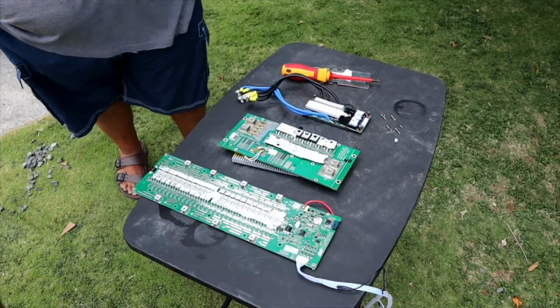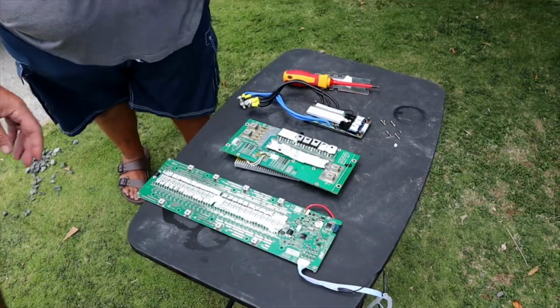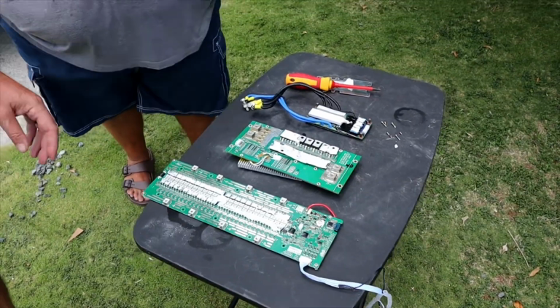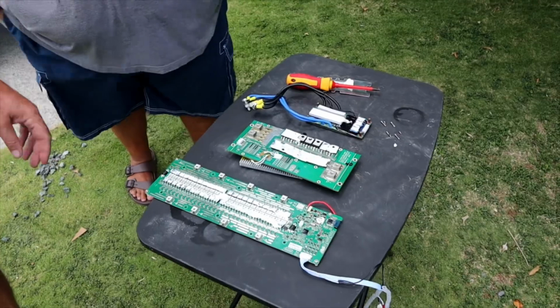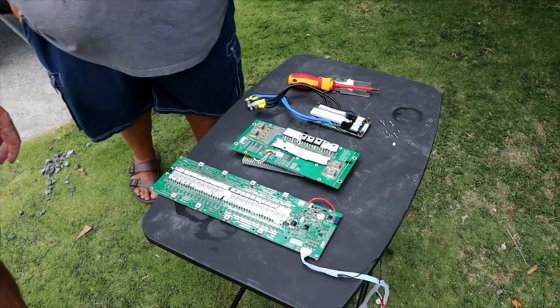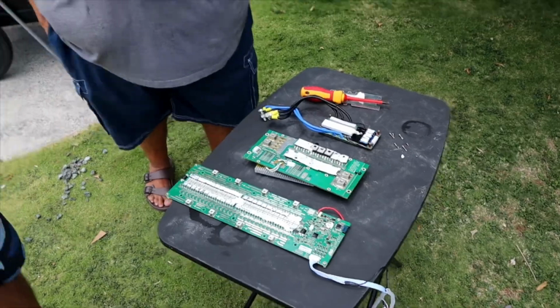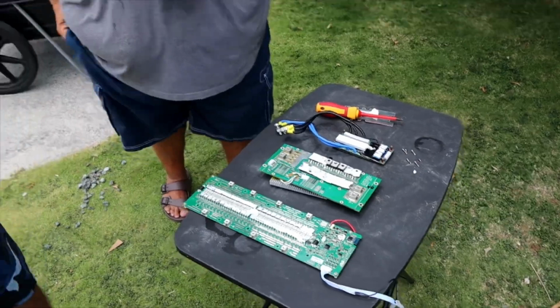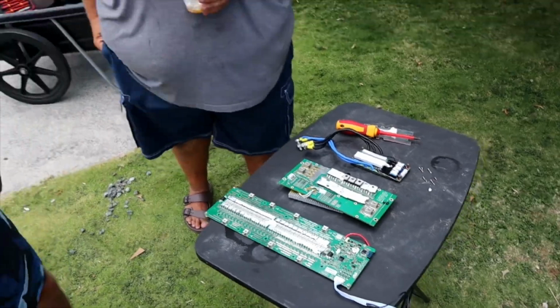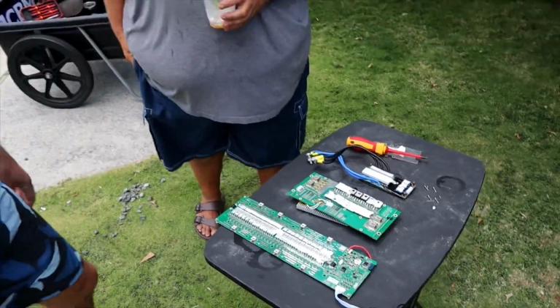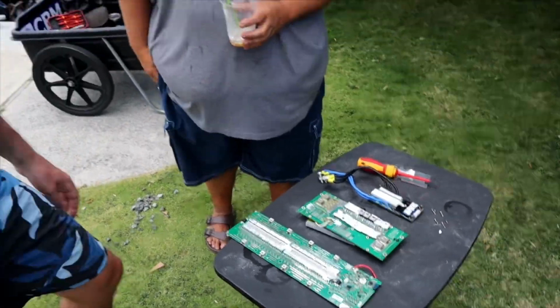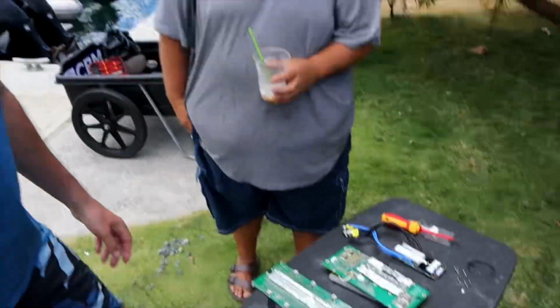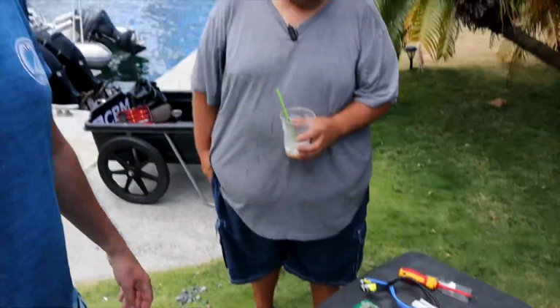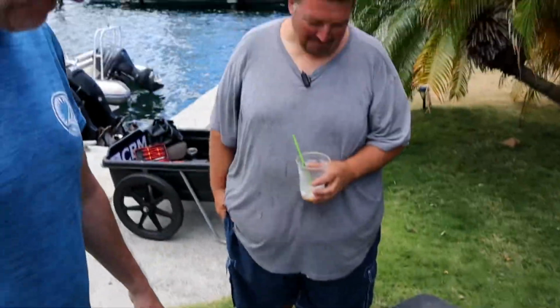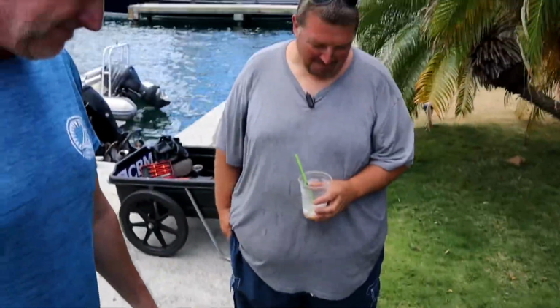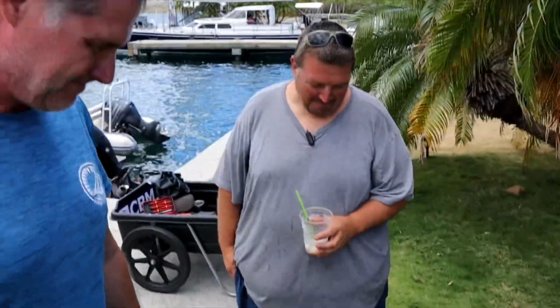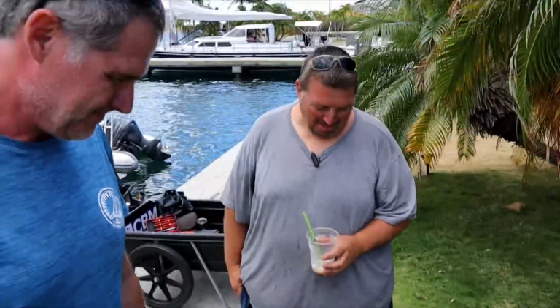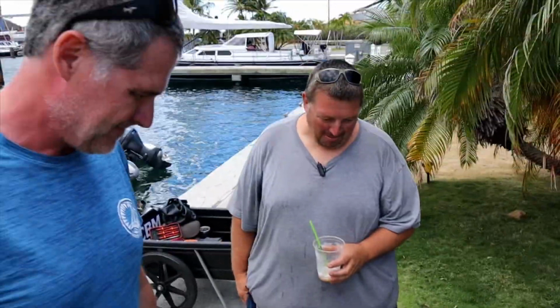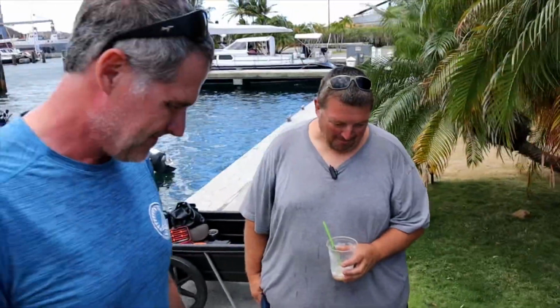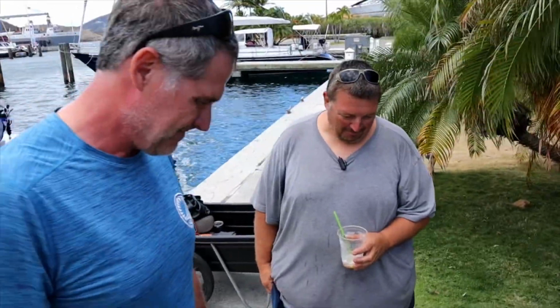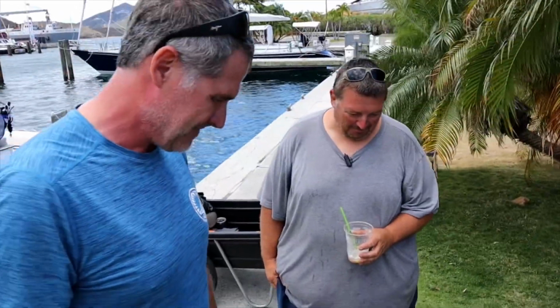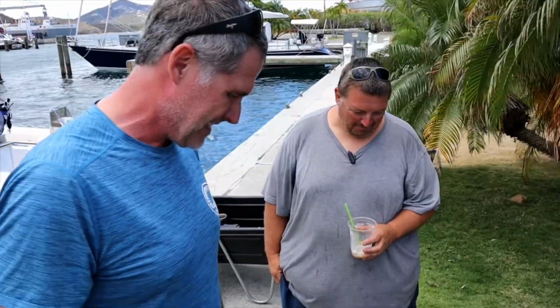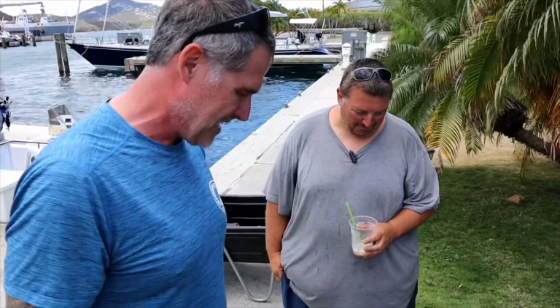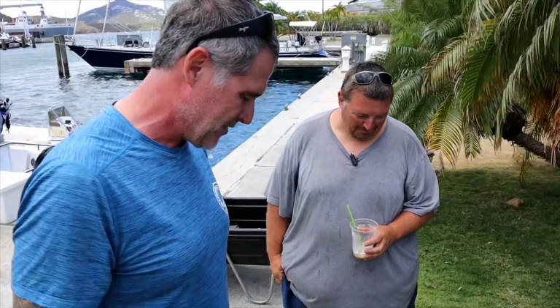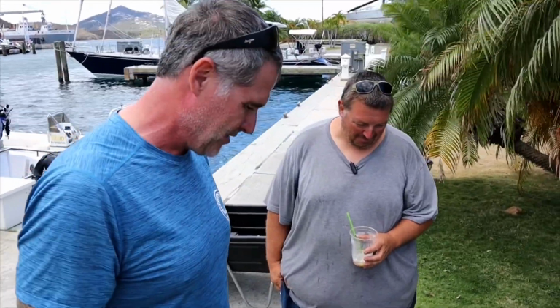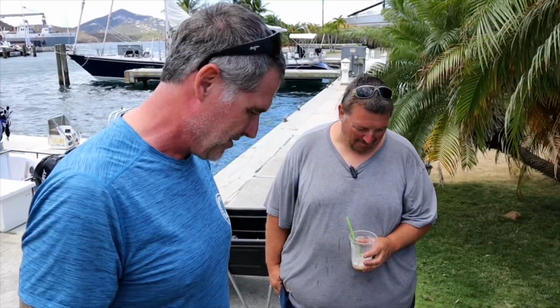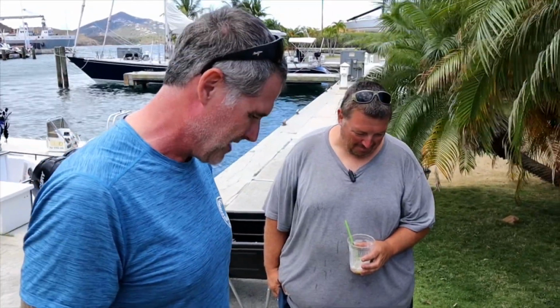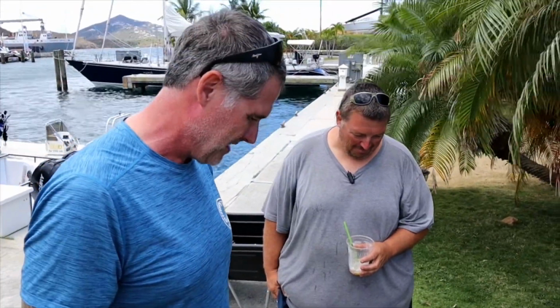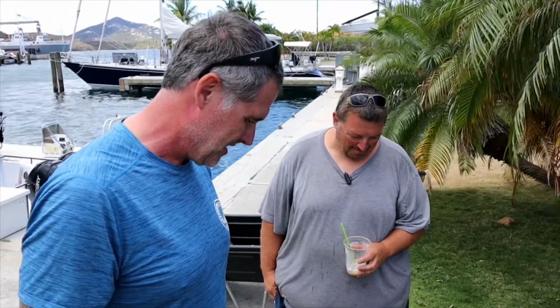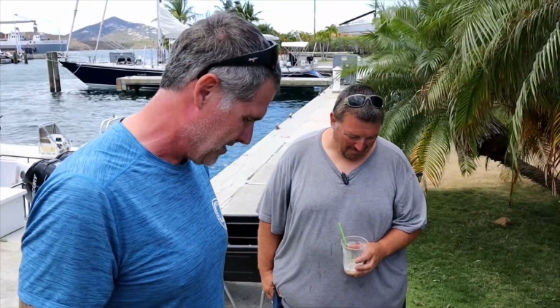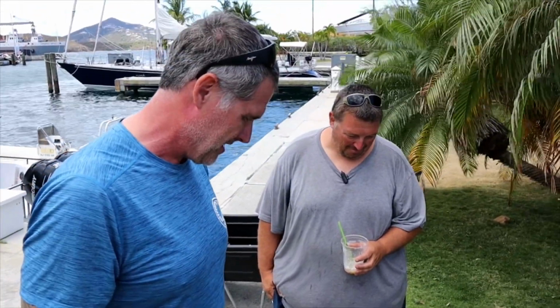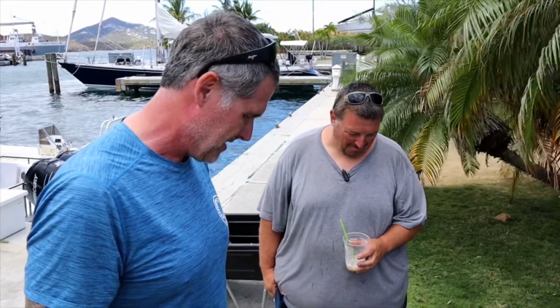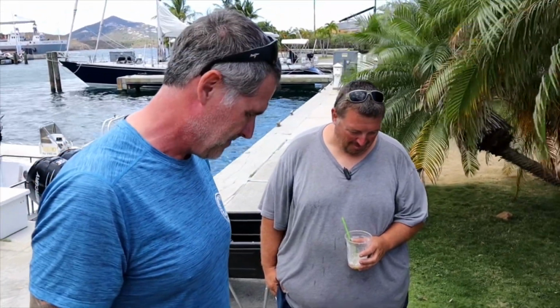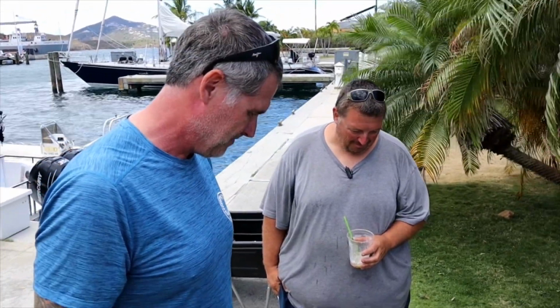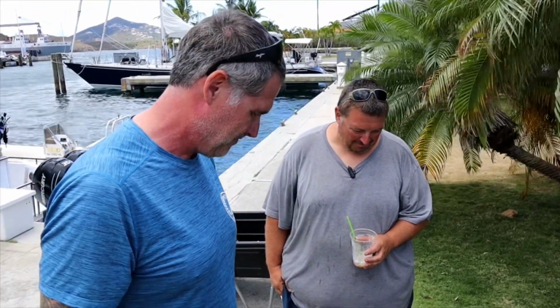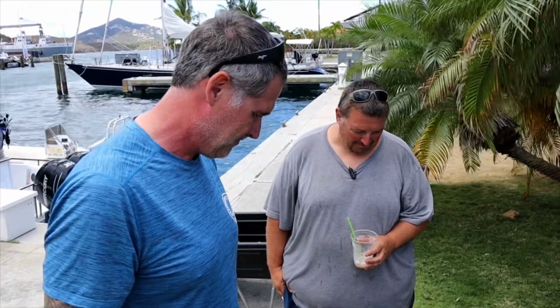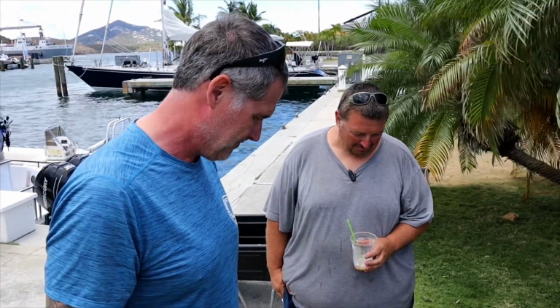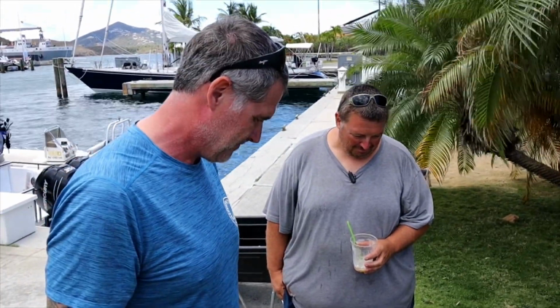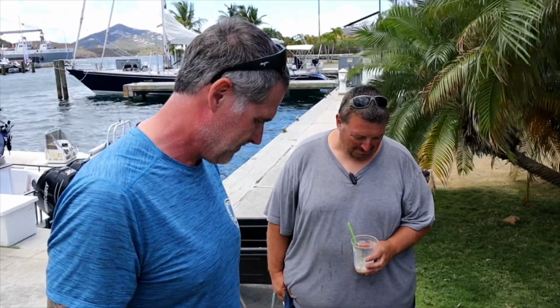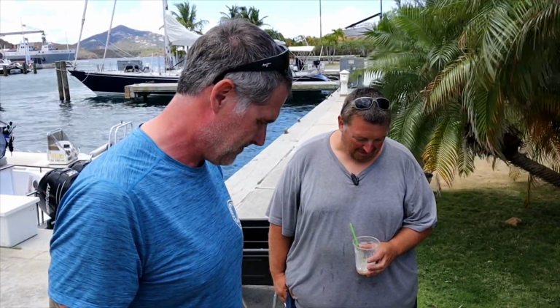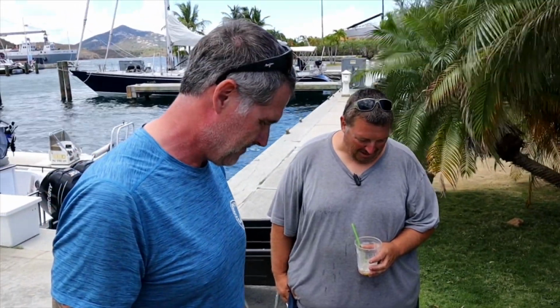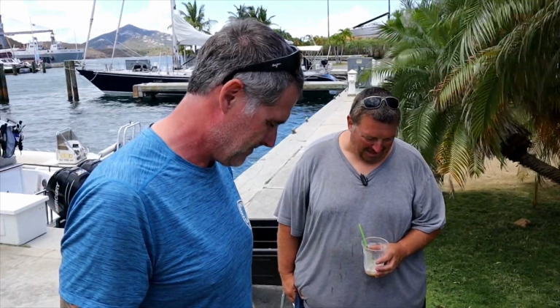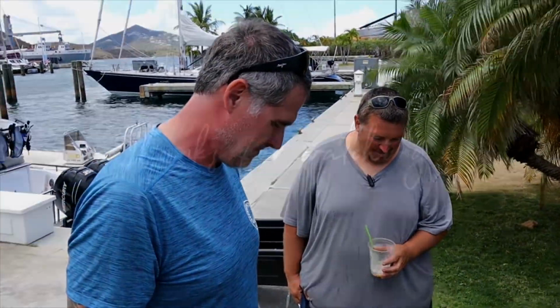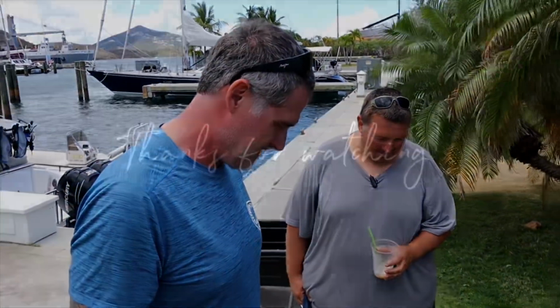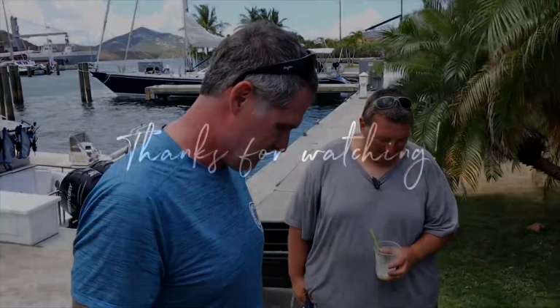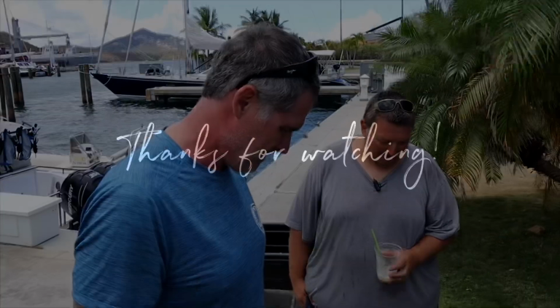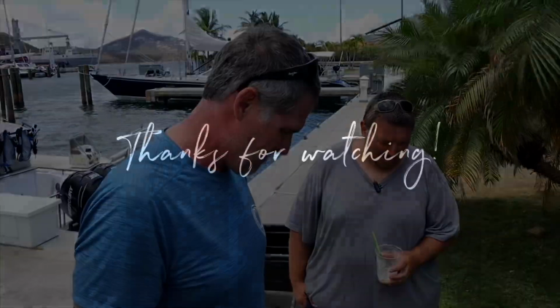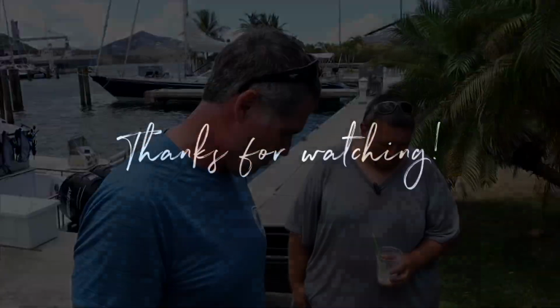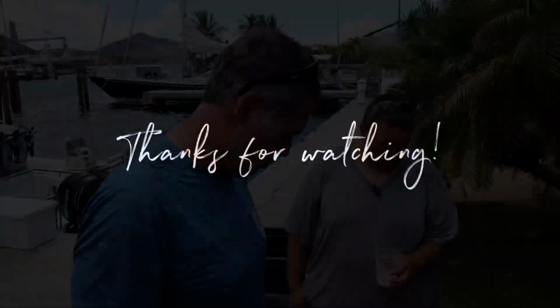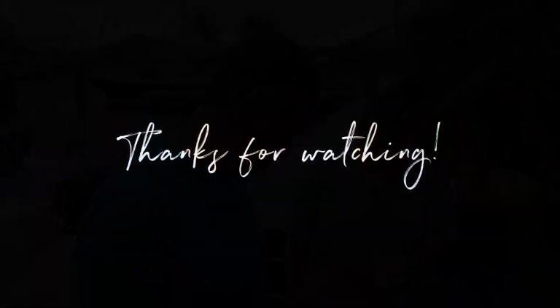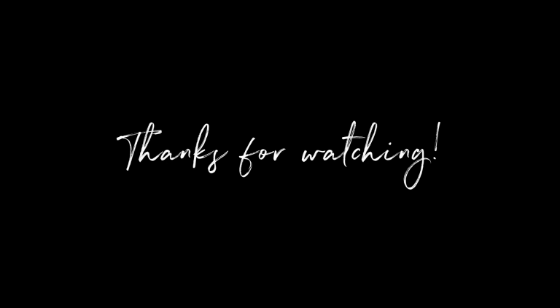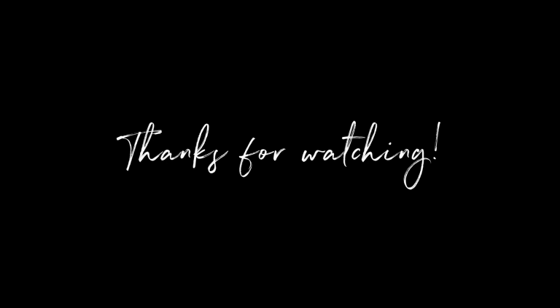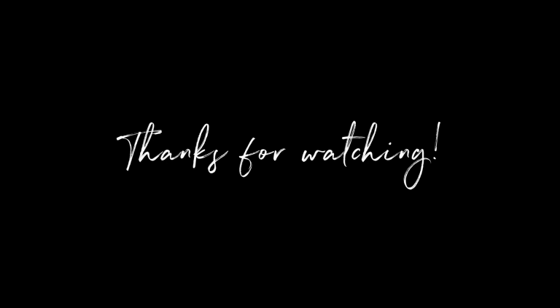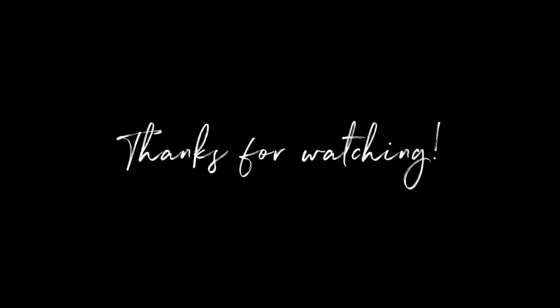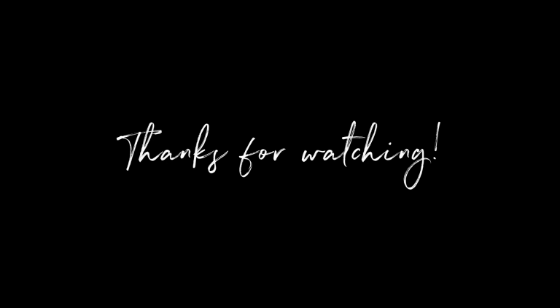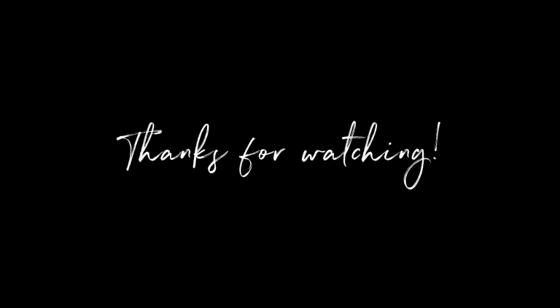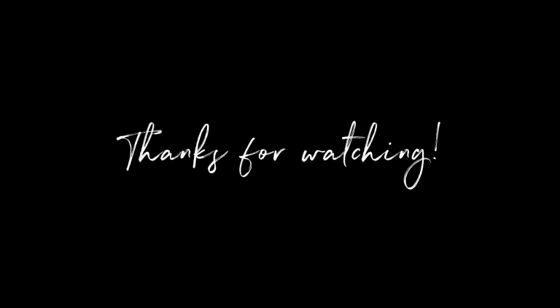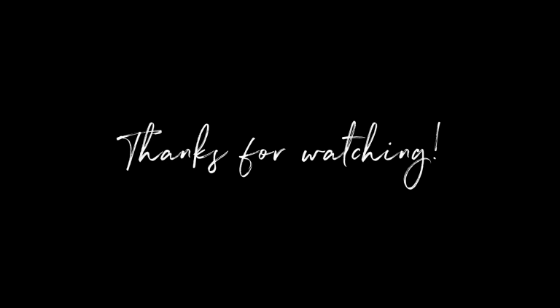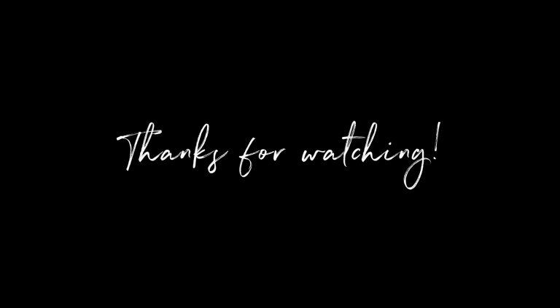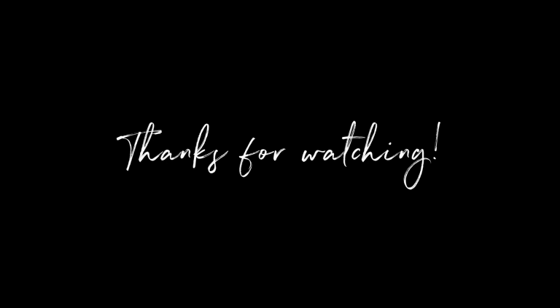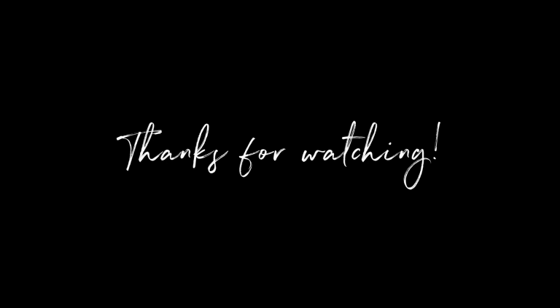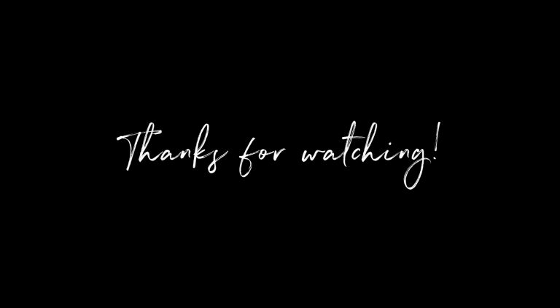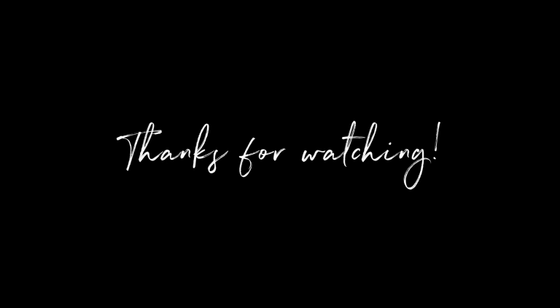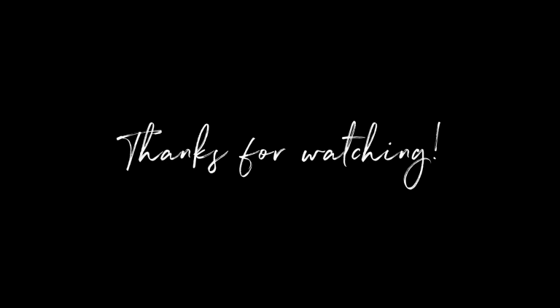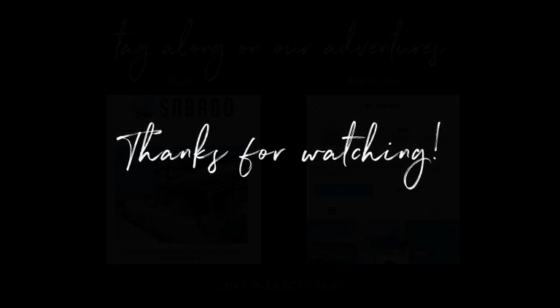Super interesting. Thanks for including us on this, you guys. When that opportunity came up, I figured we'd make some good content.